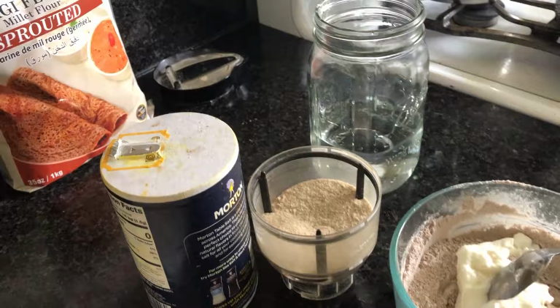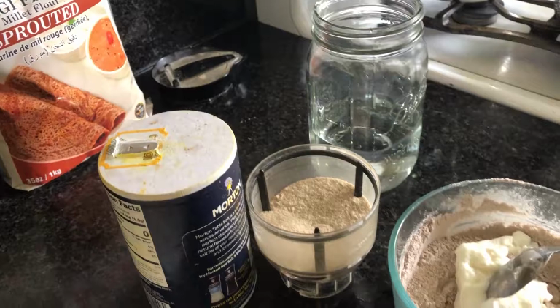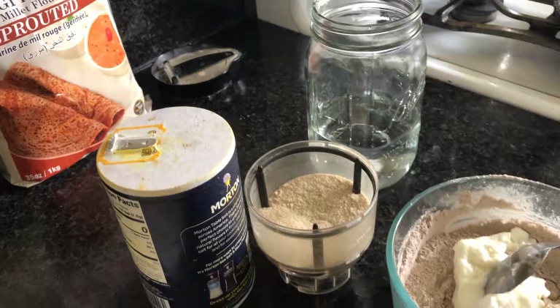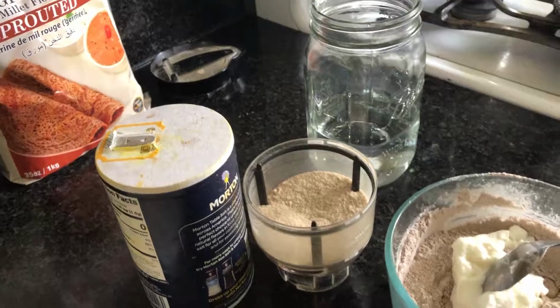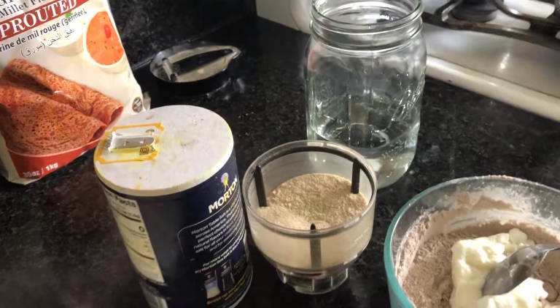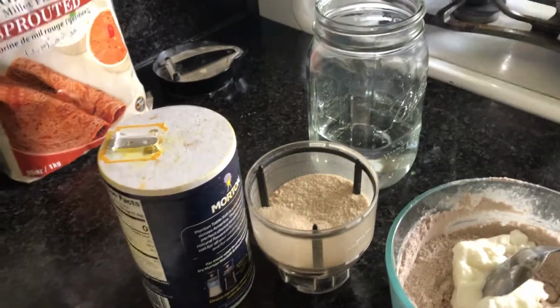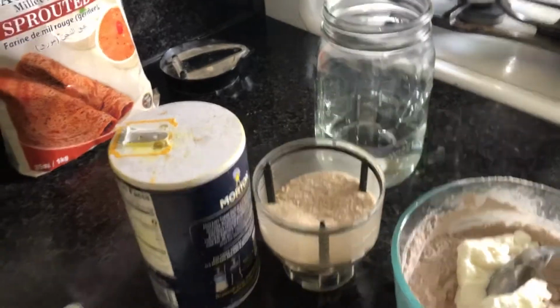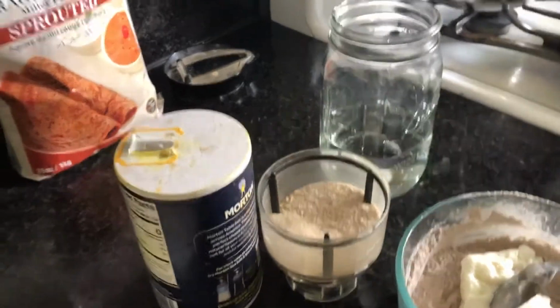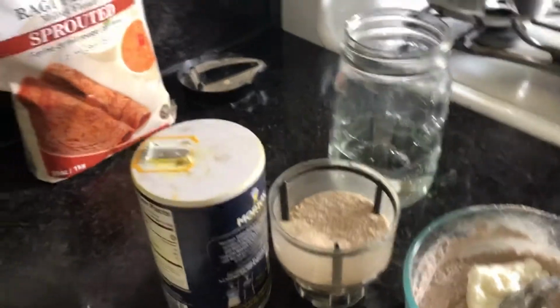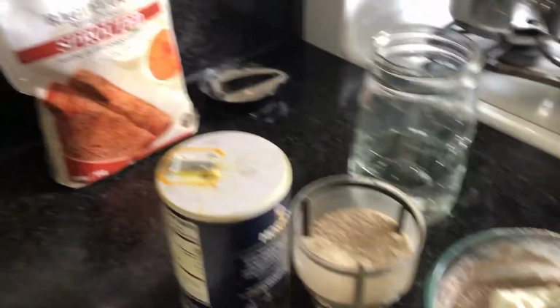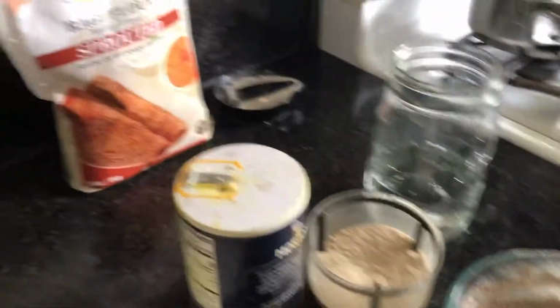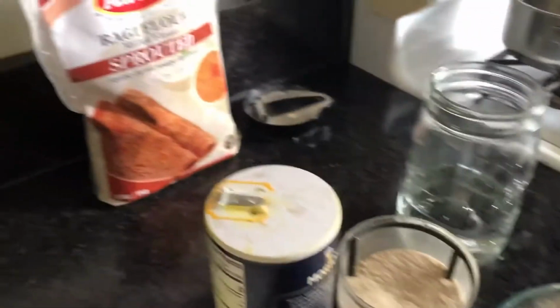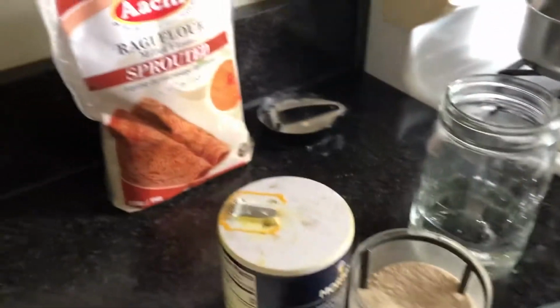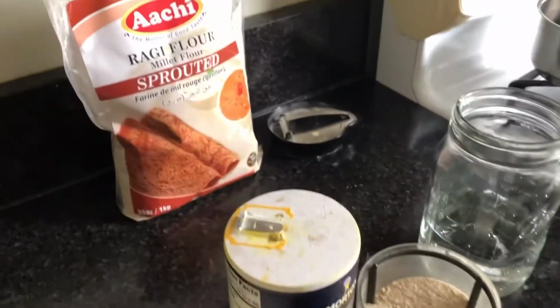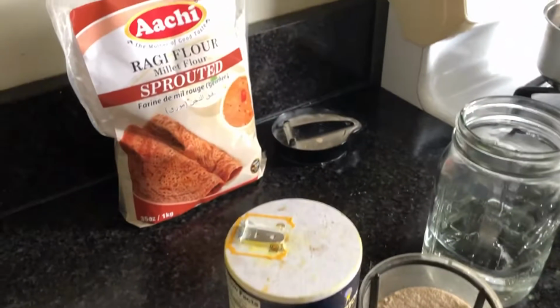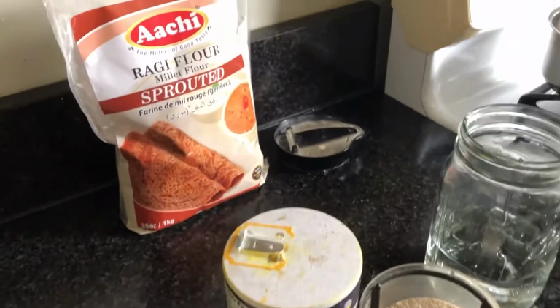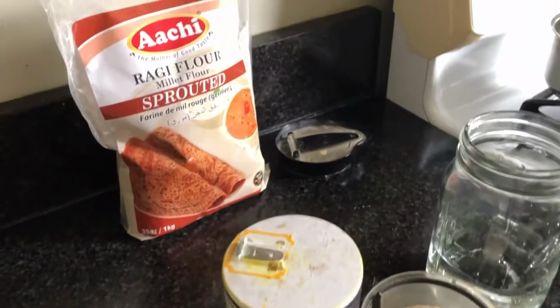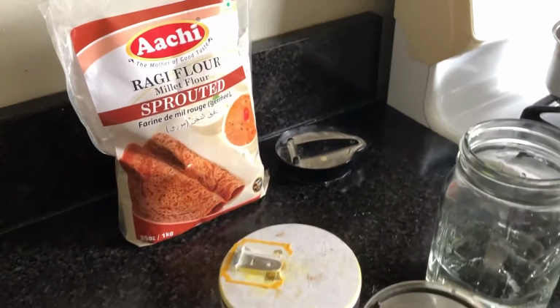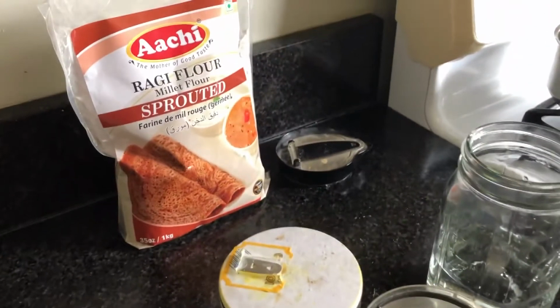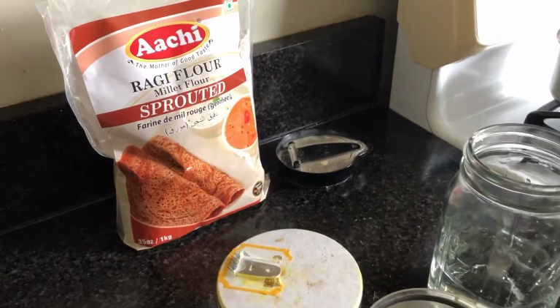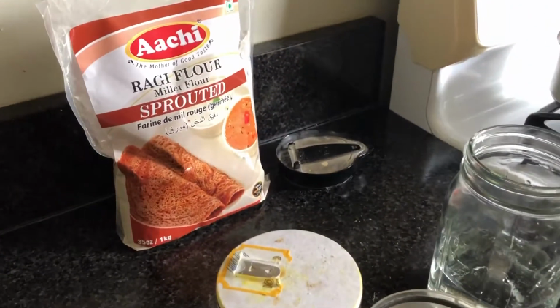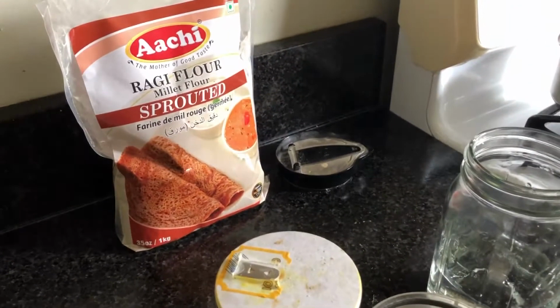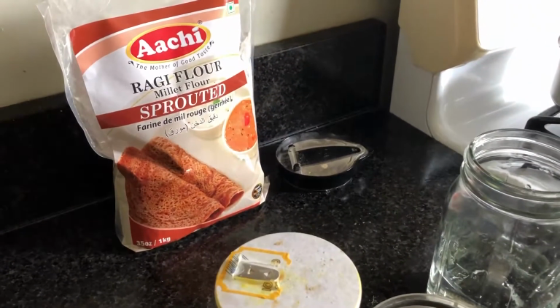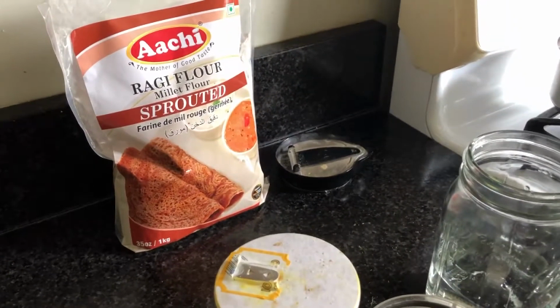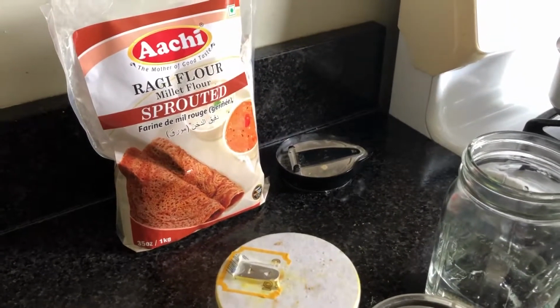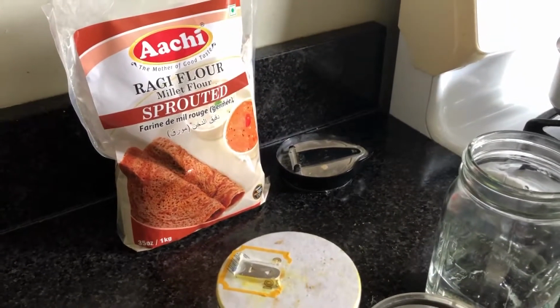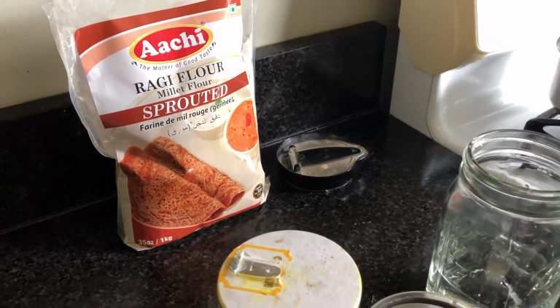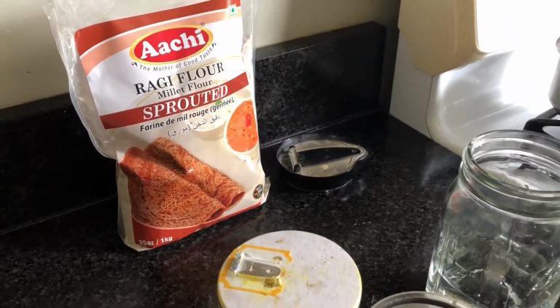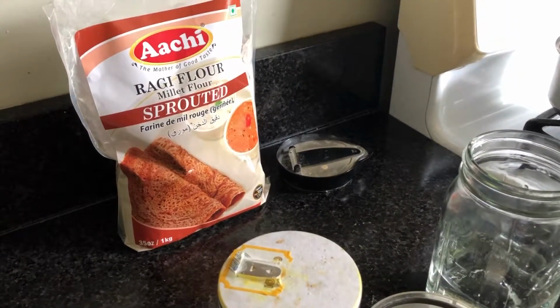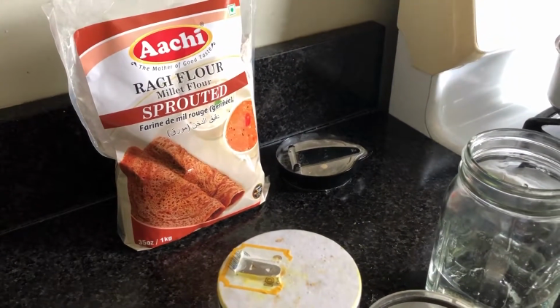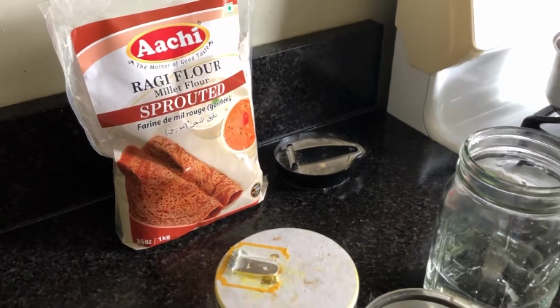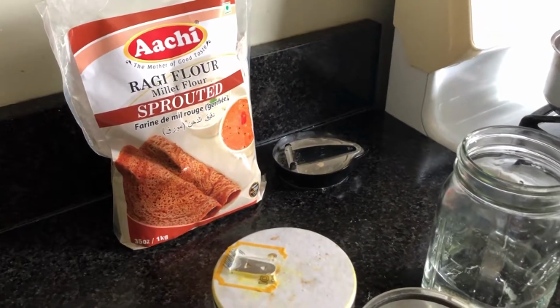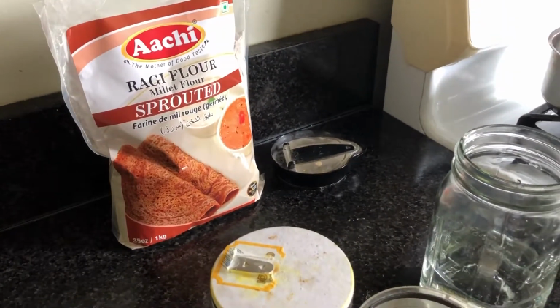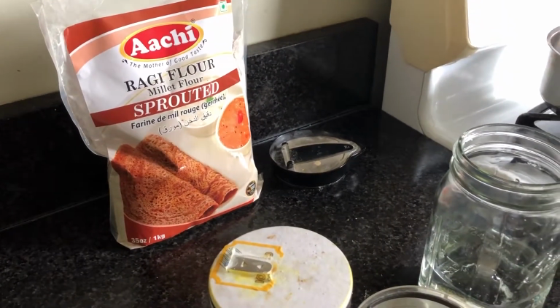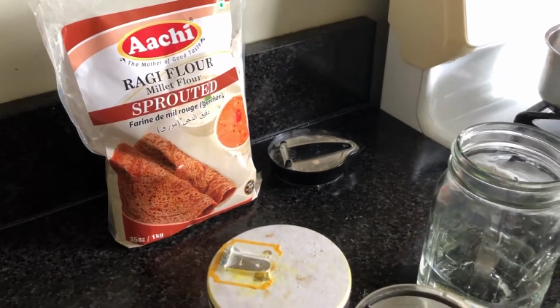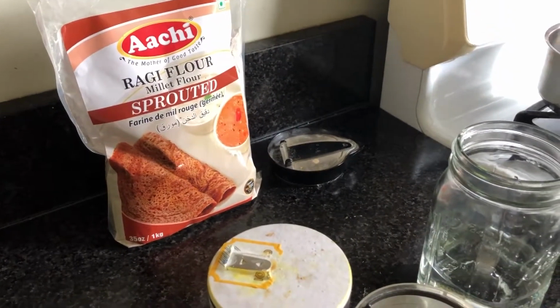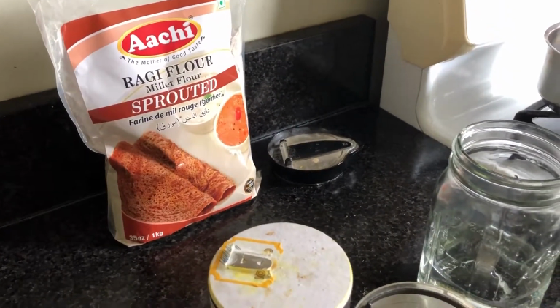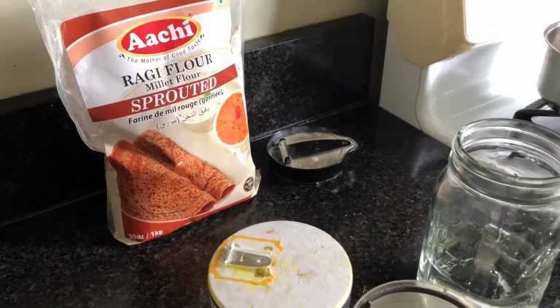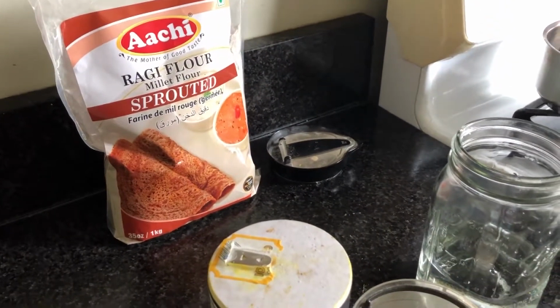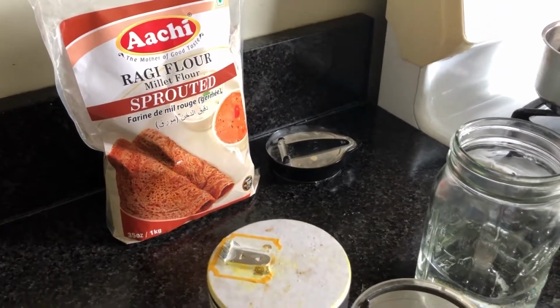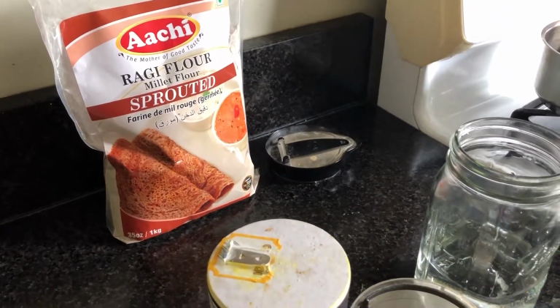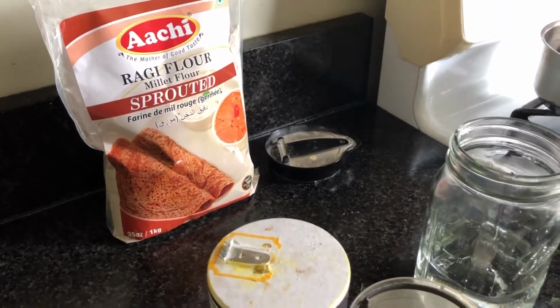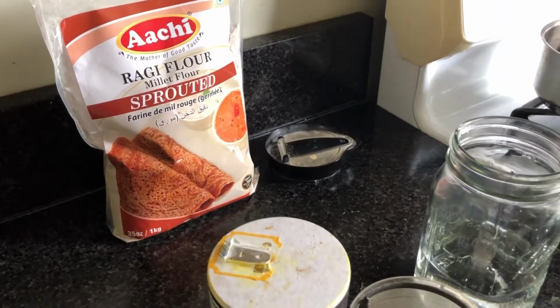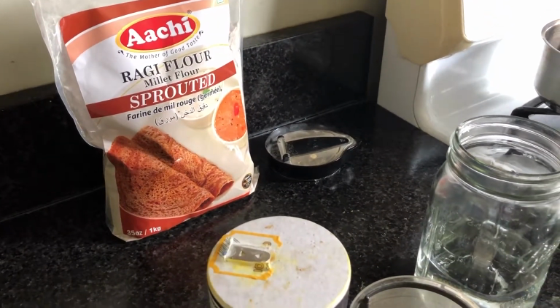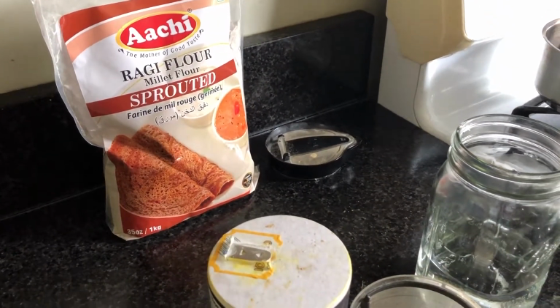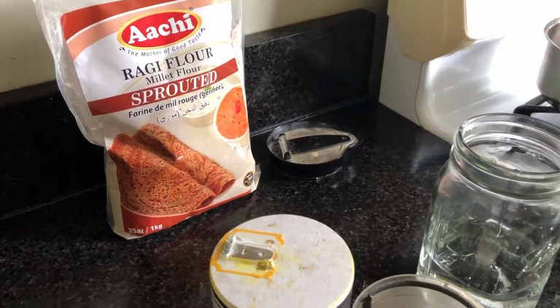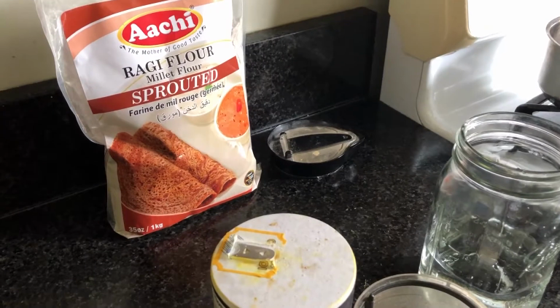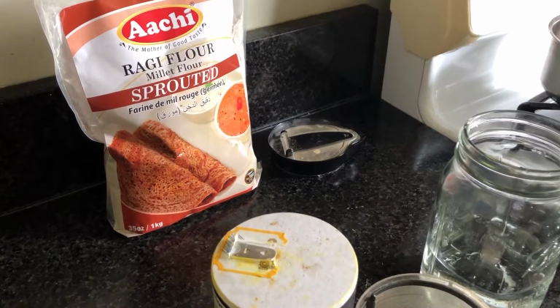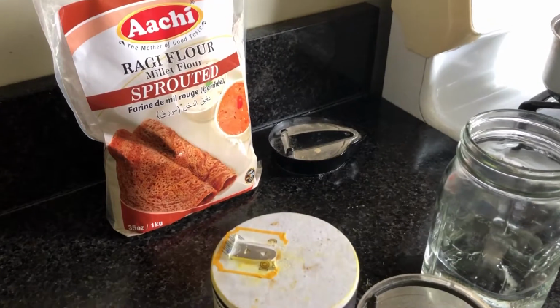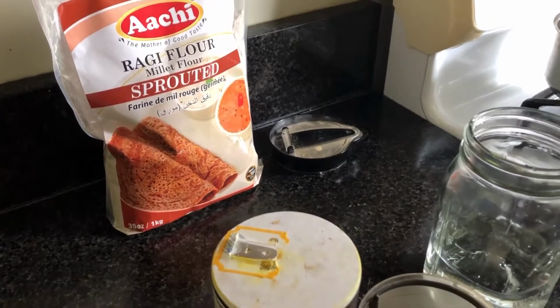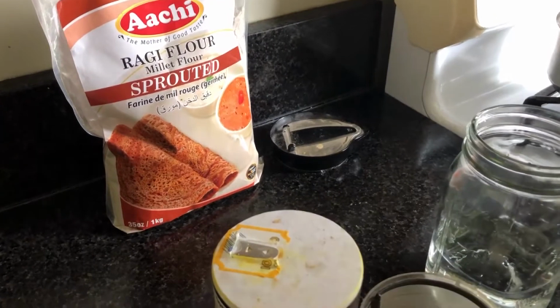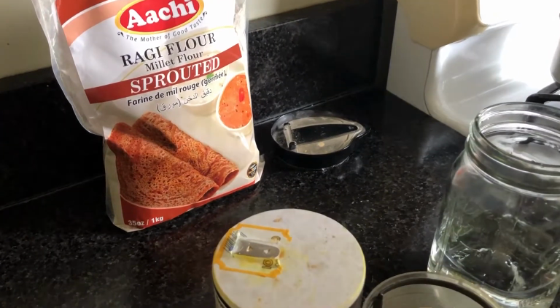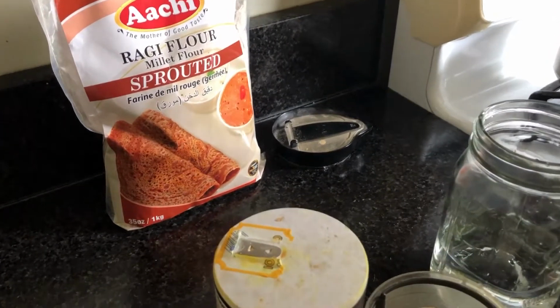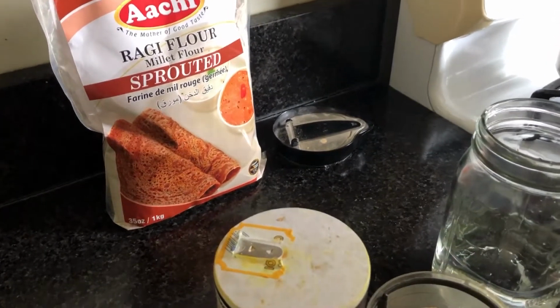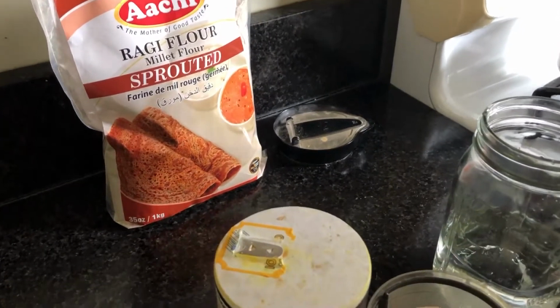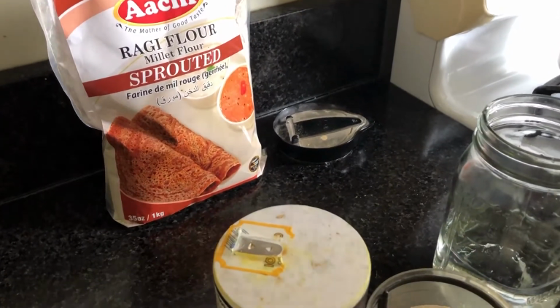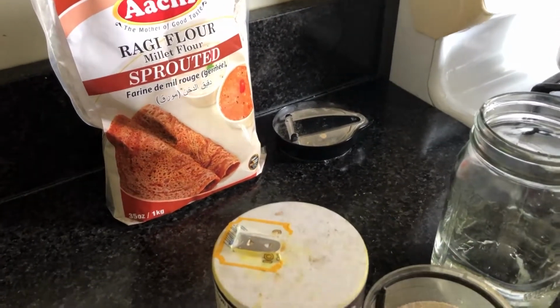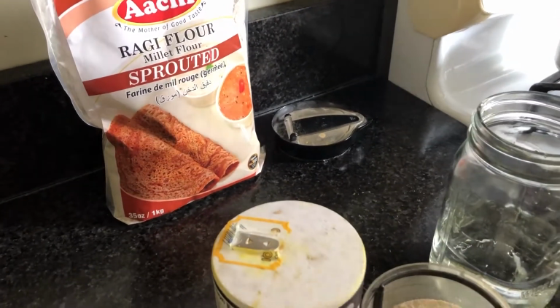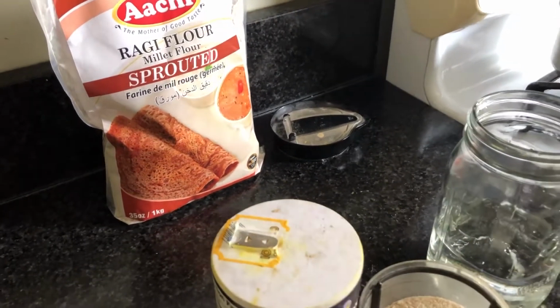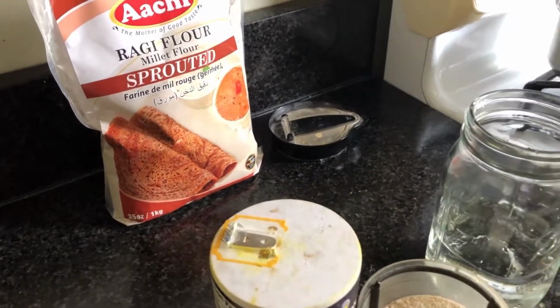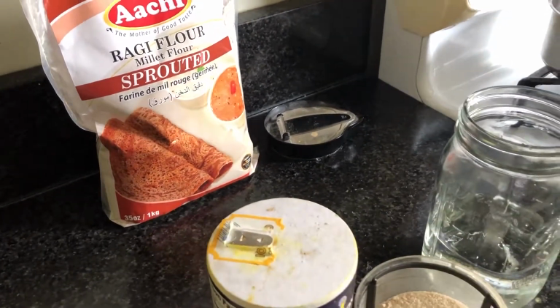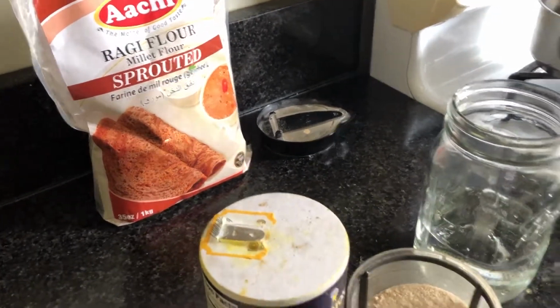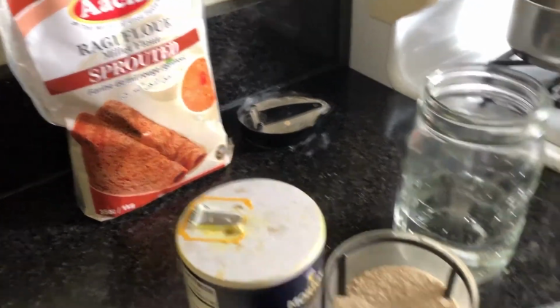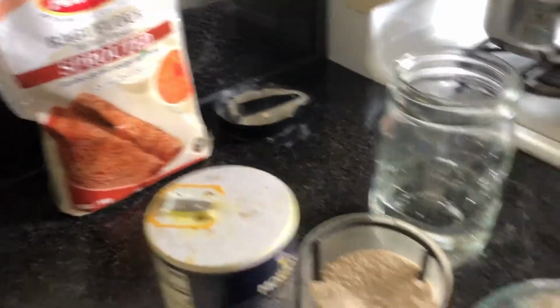Hey guys! I'm making food today, specifically a millet flour dosa.